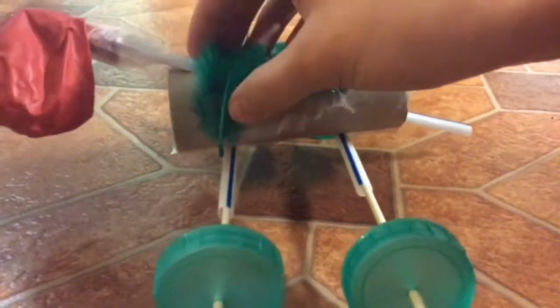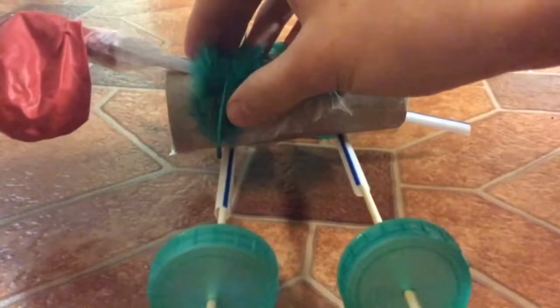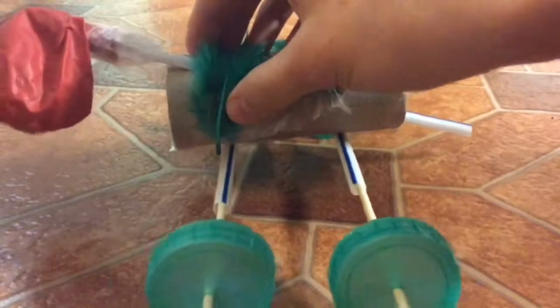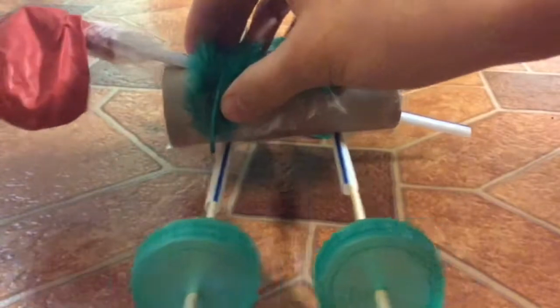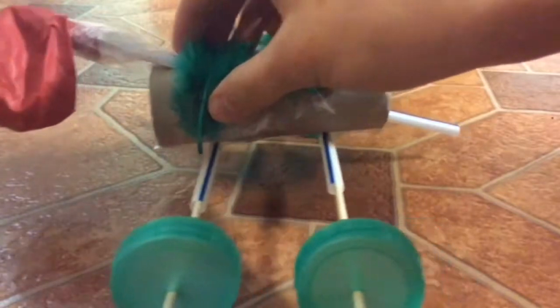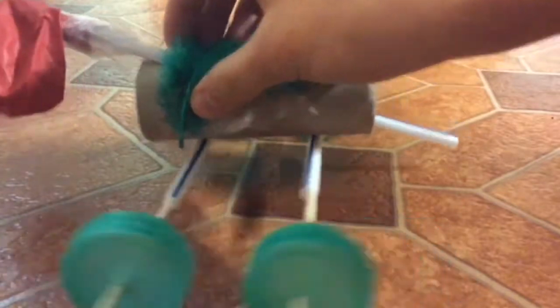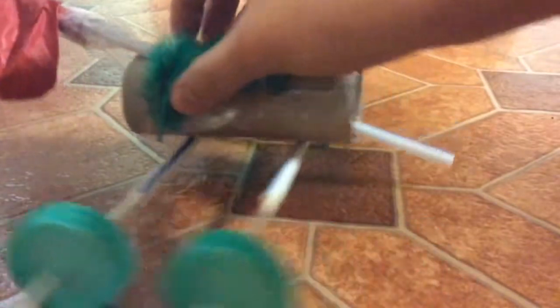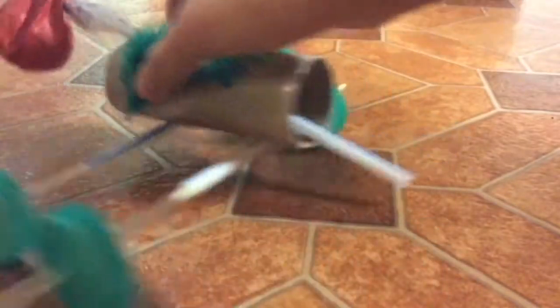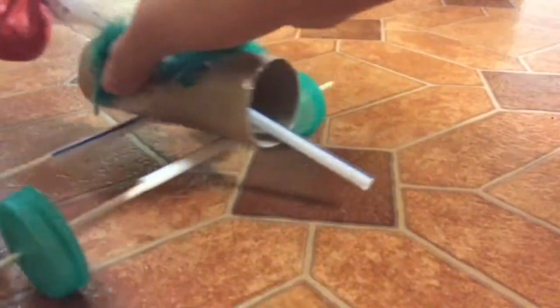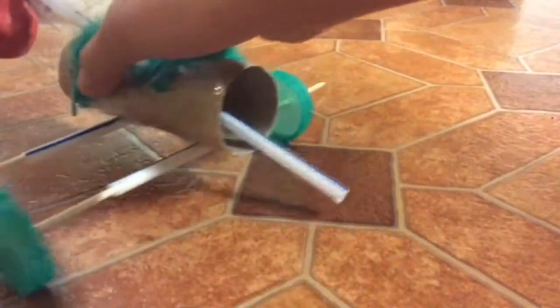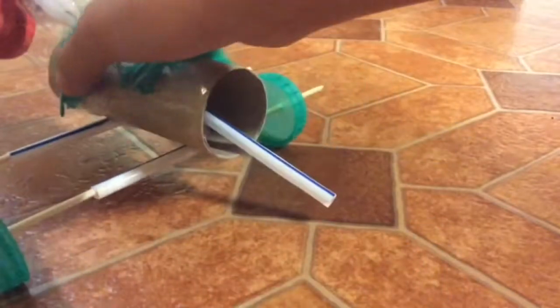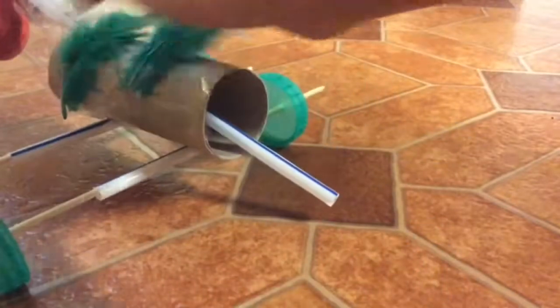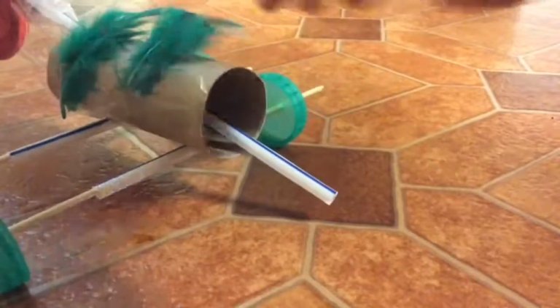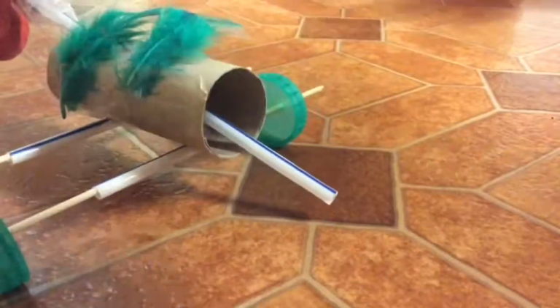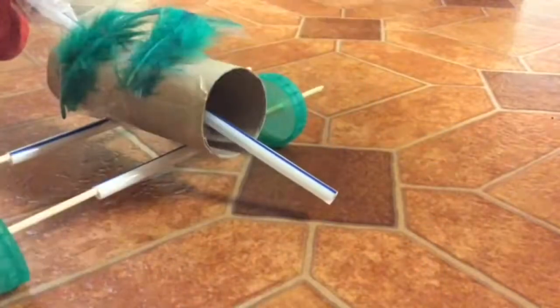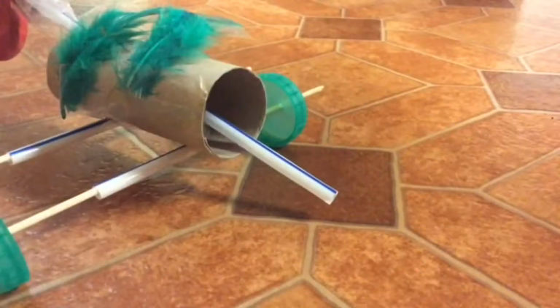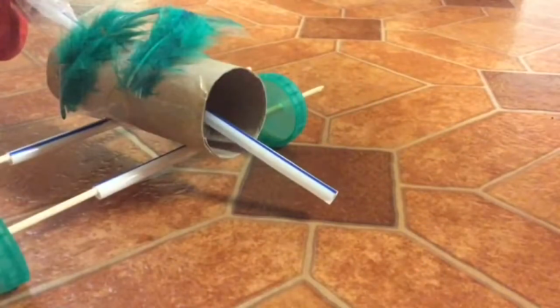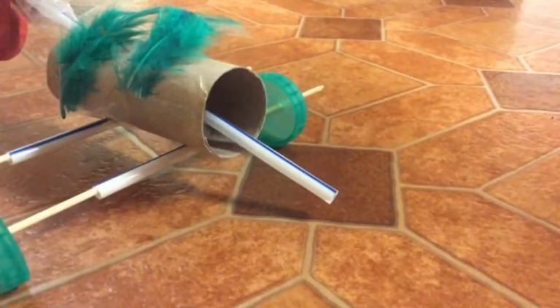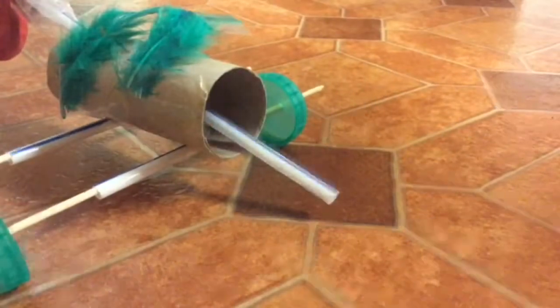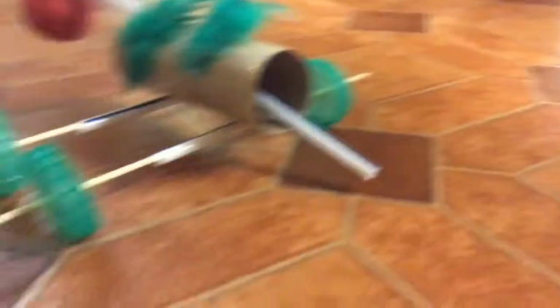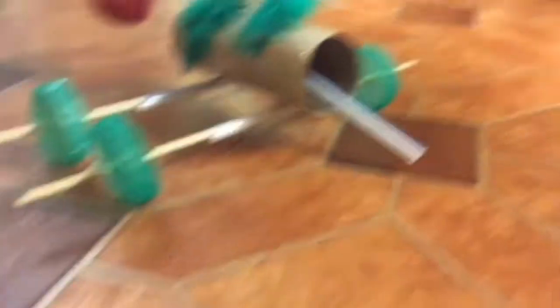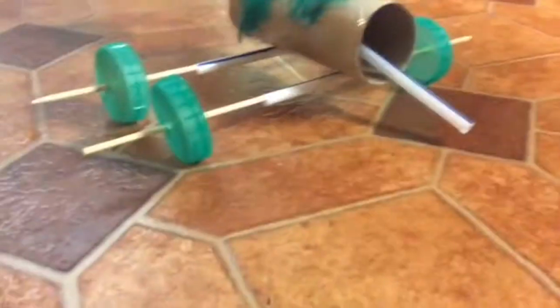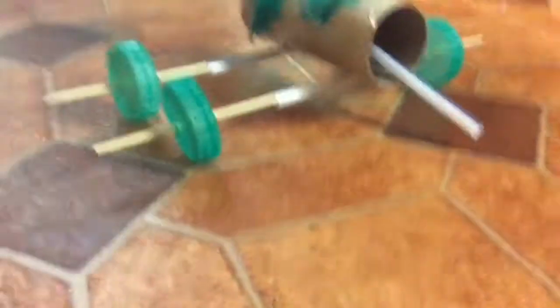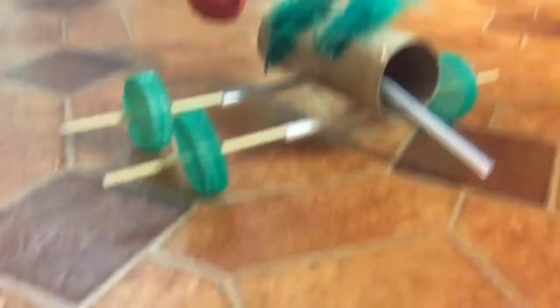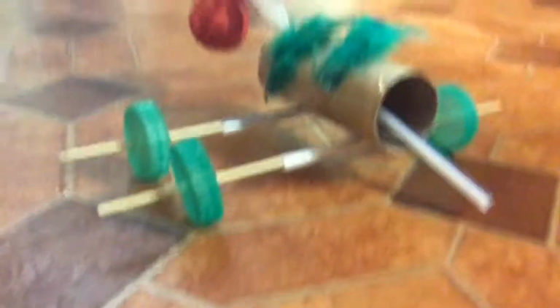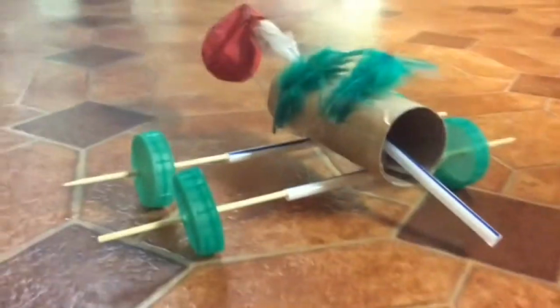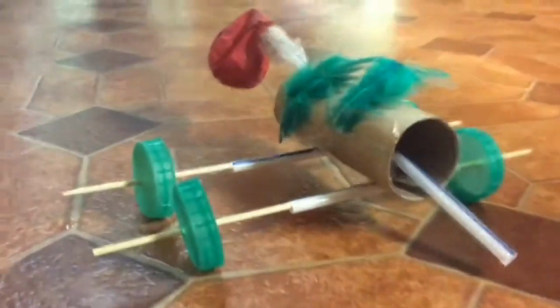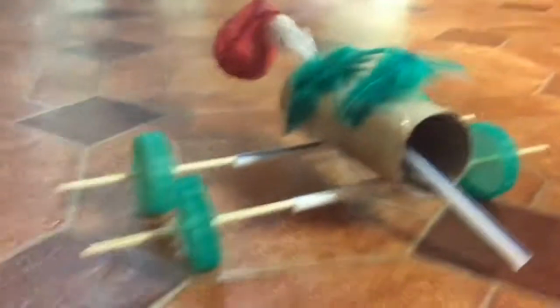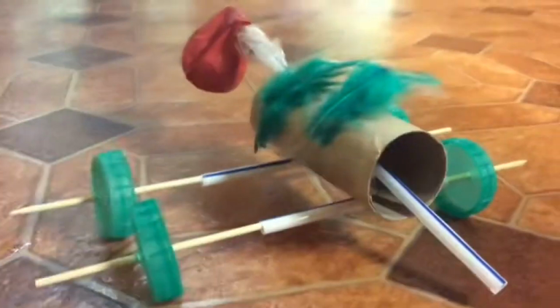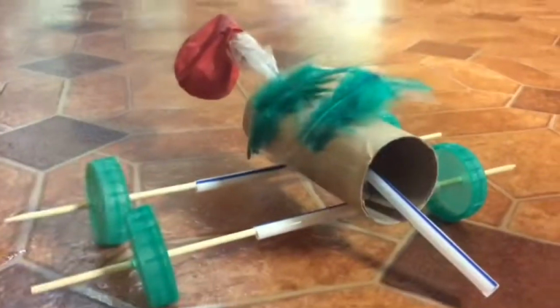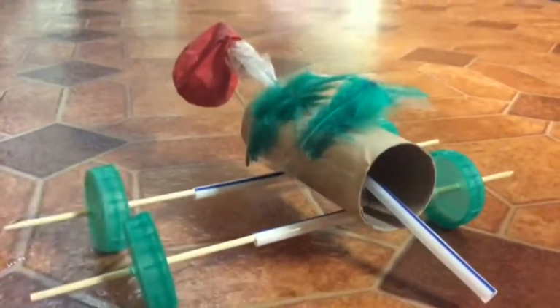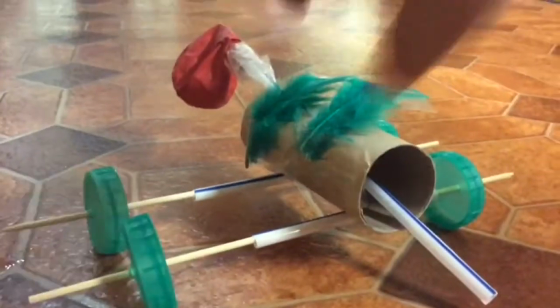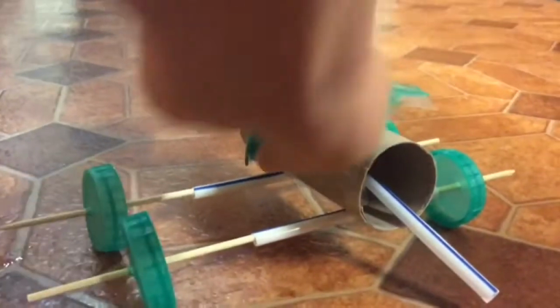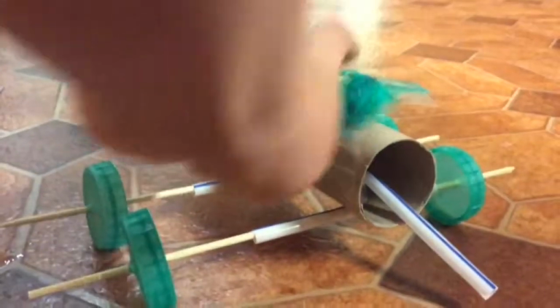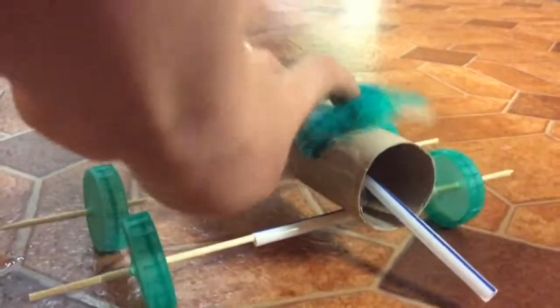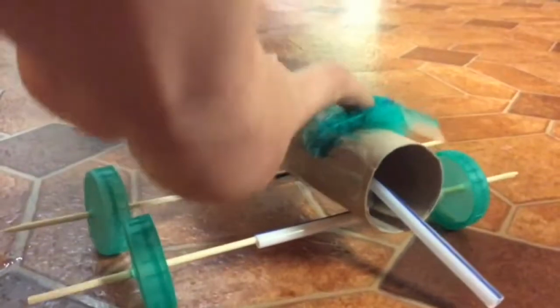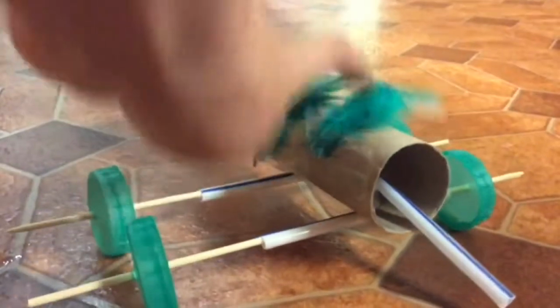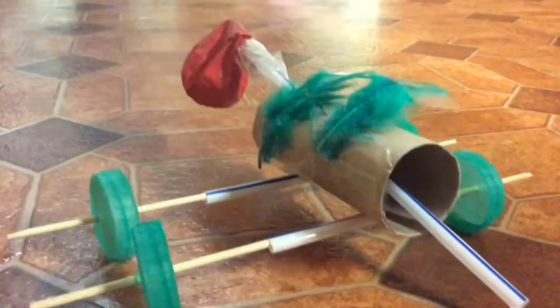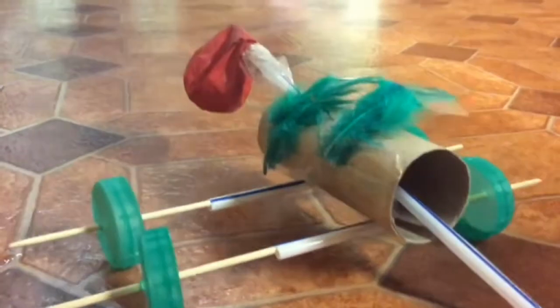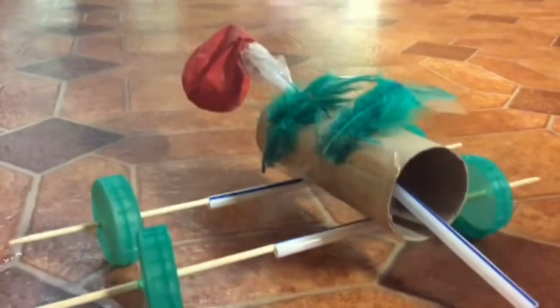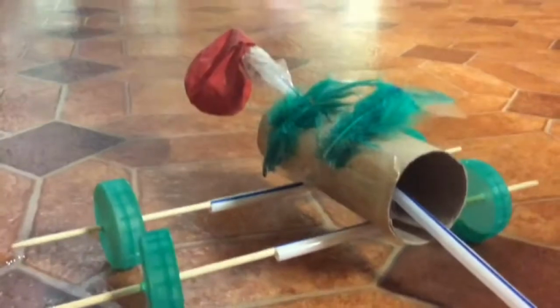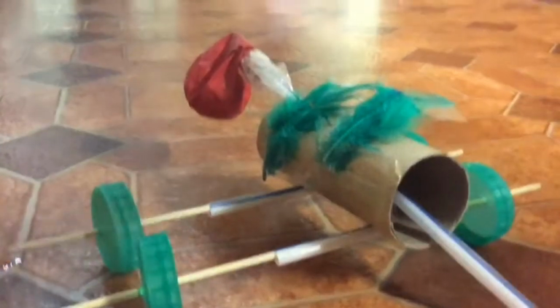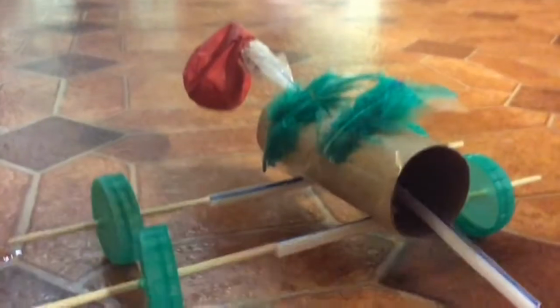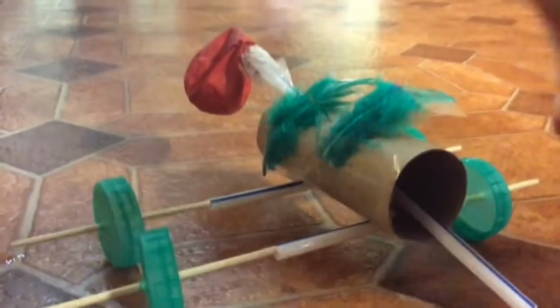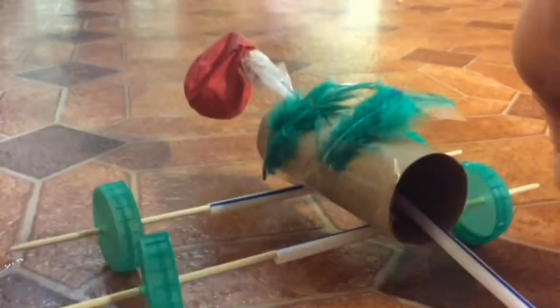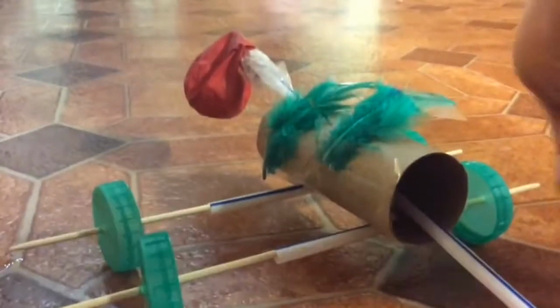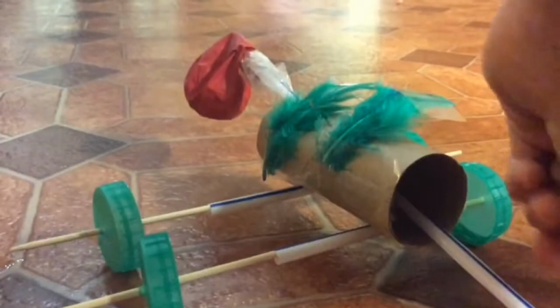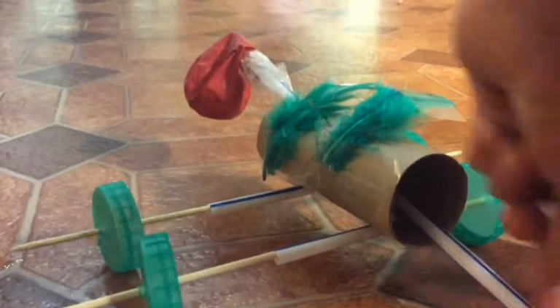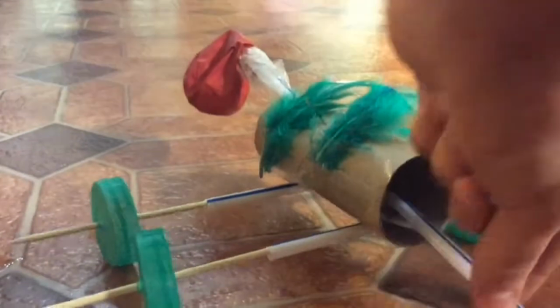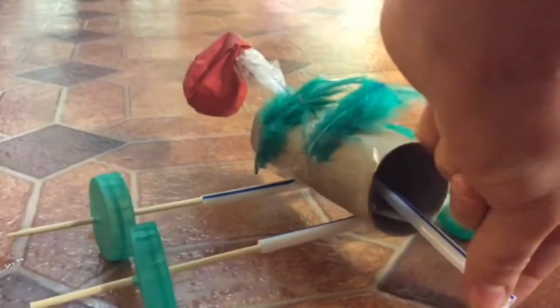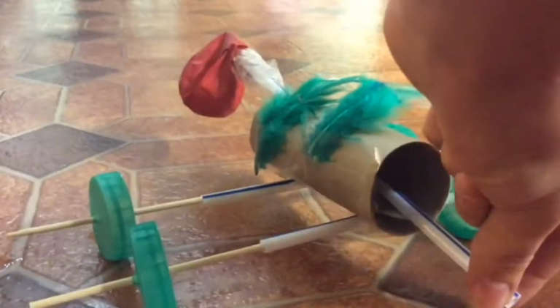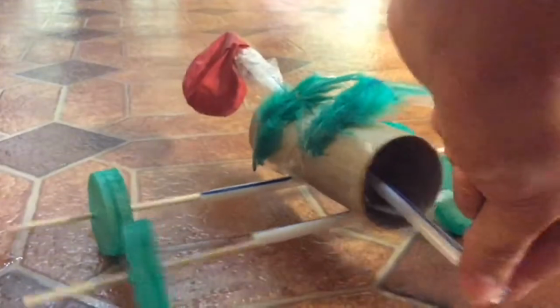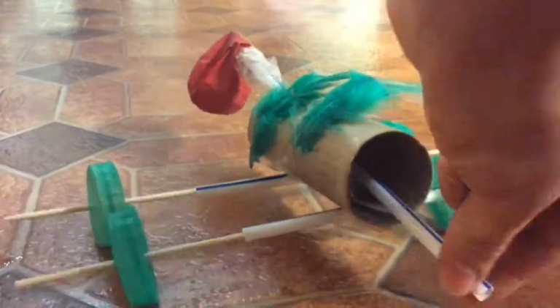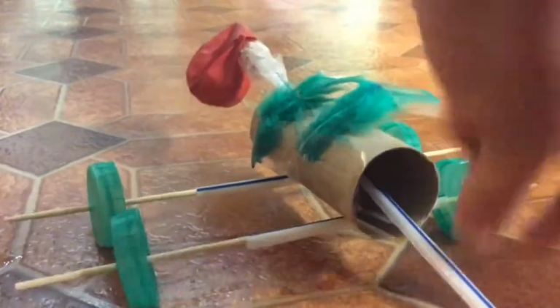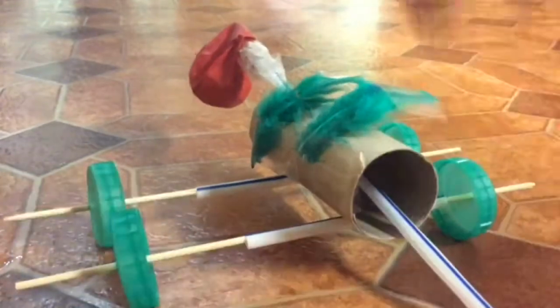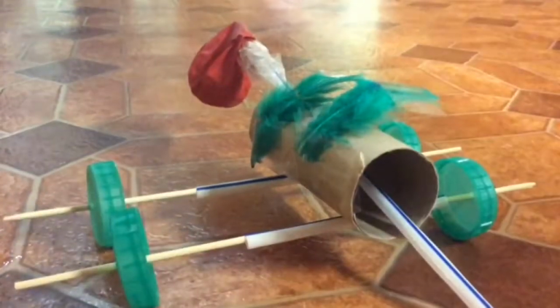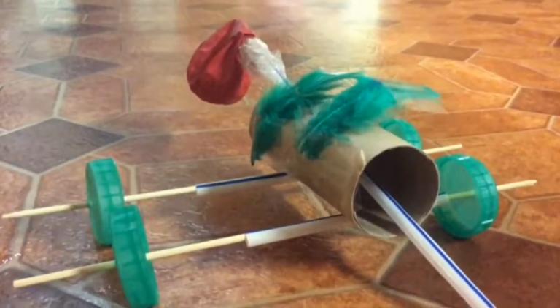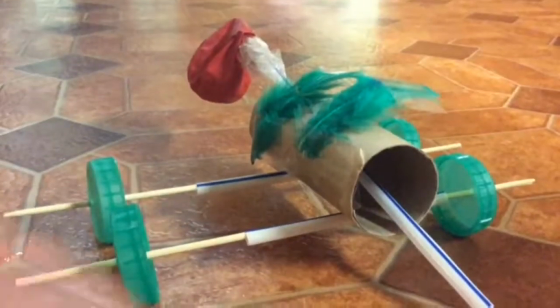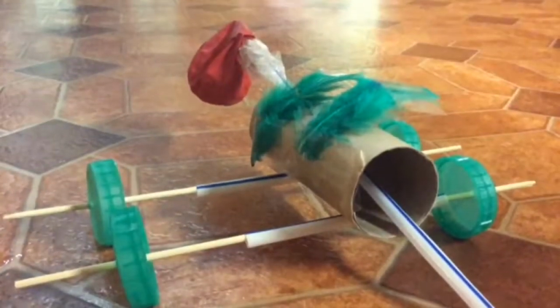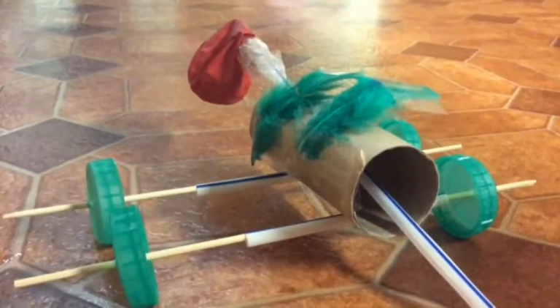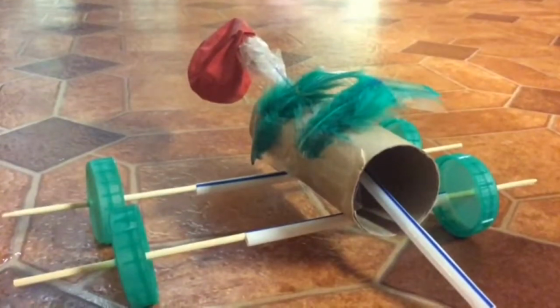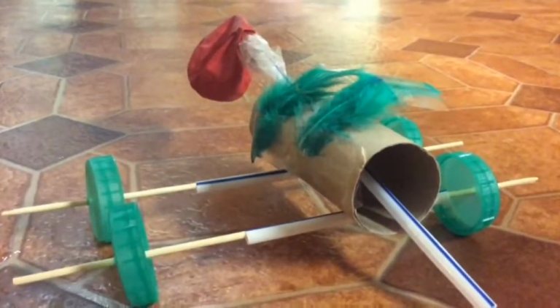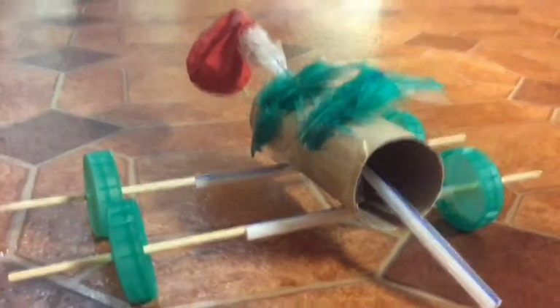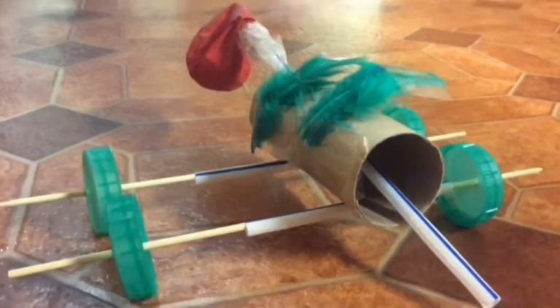Then you are ready to go. You can decorate it — I did some feathers. Then you blow in this end and it will blow up the balloon, and you are done.